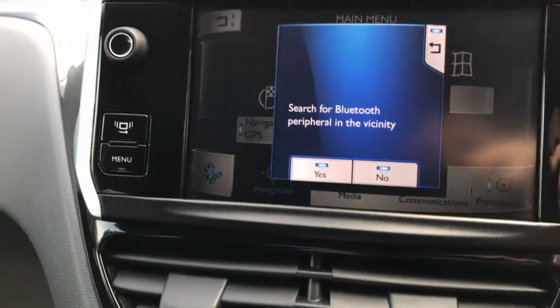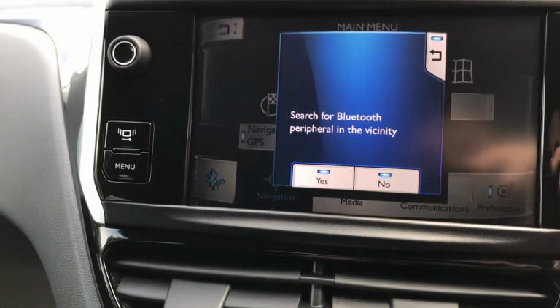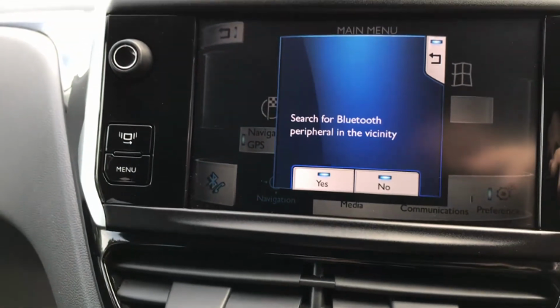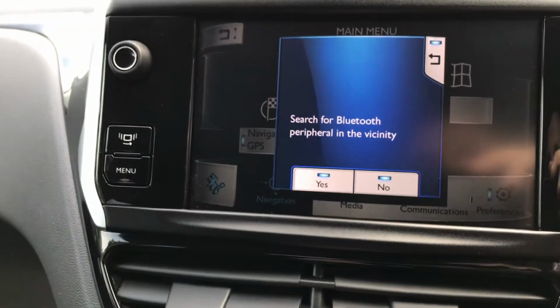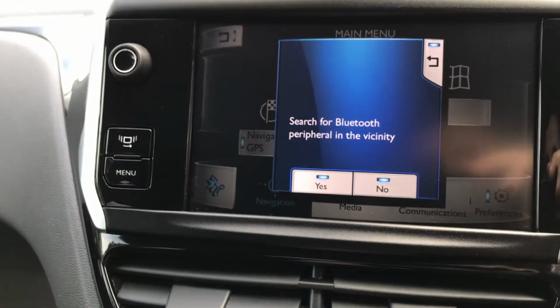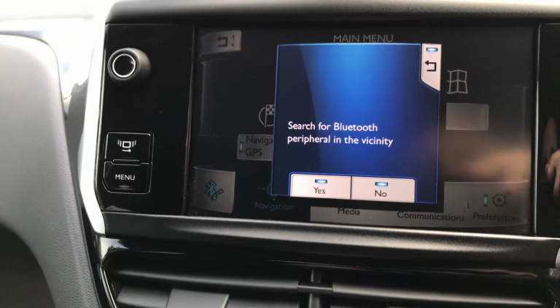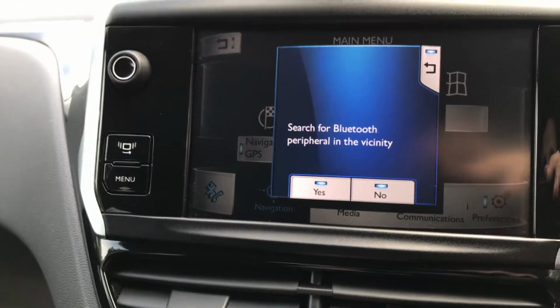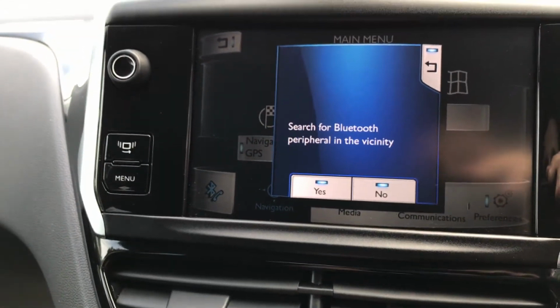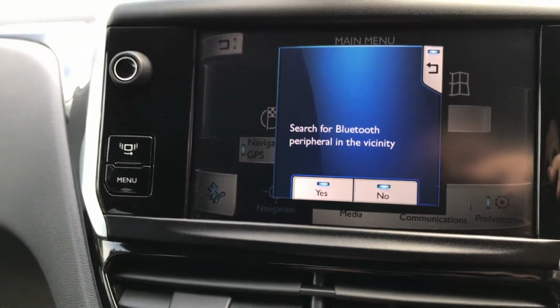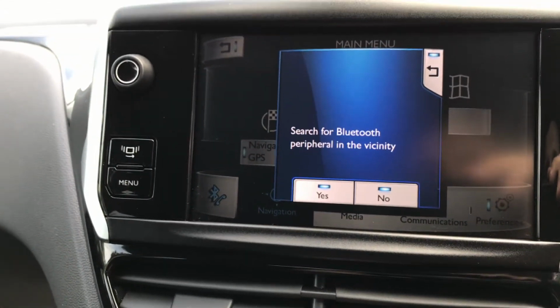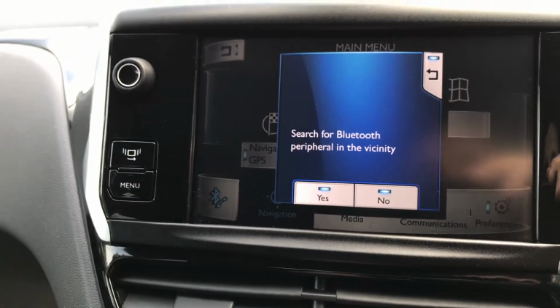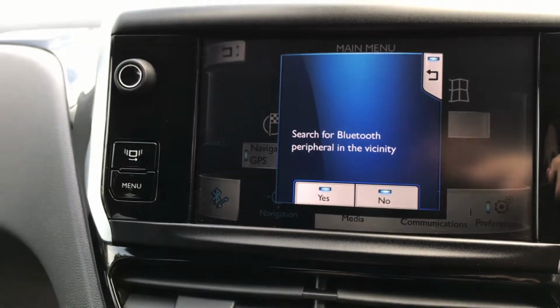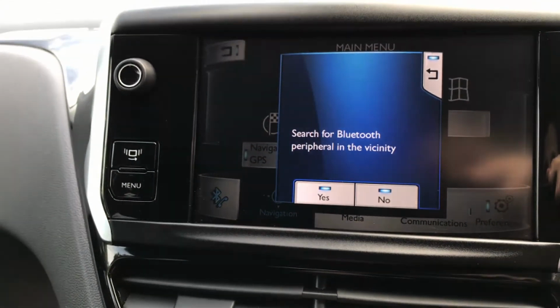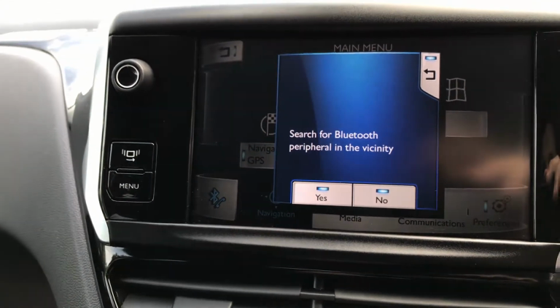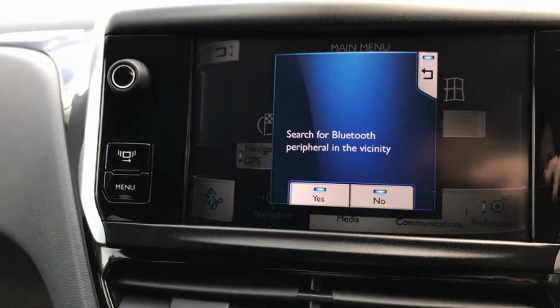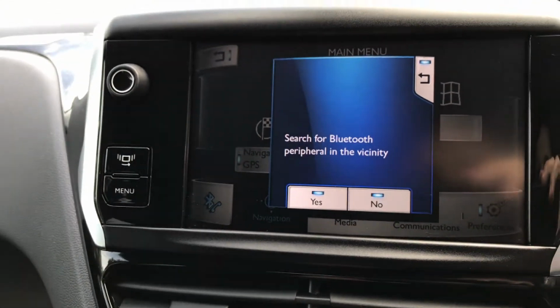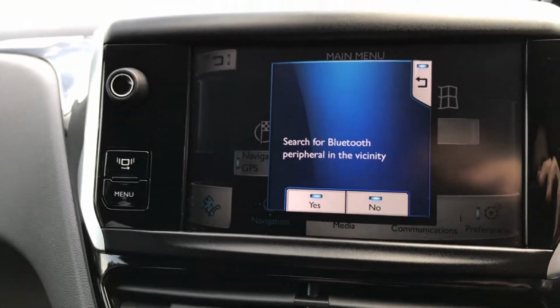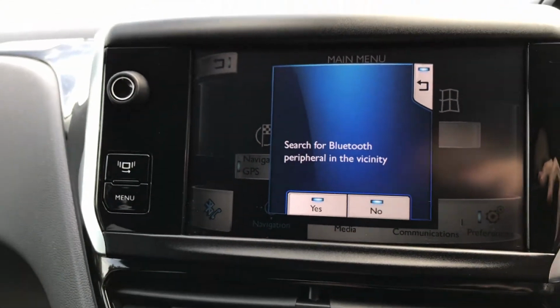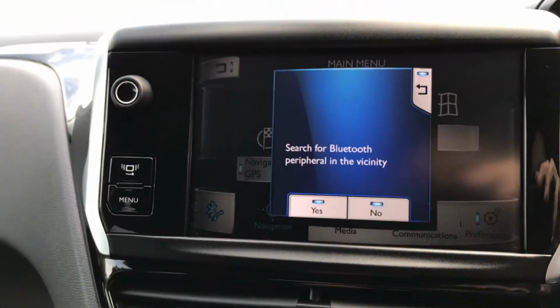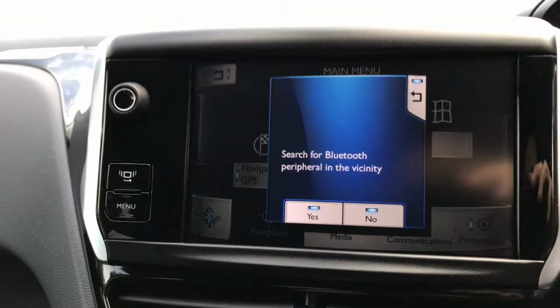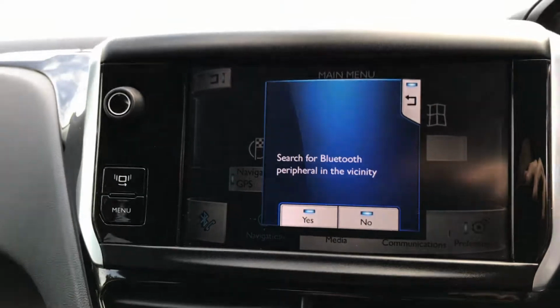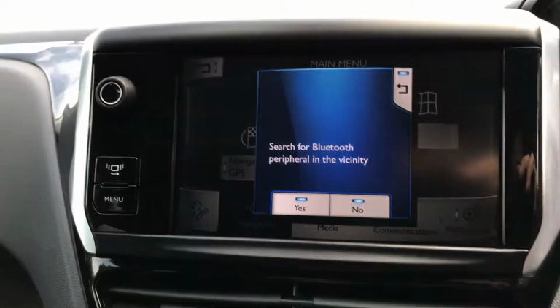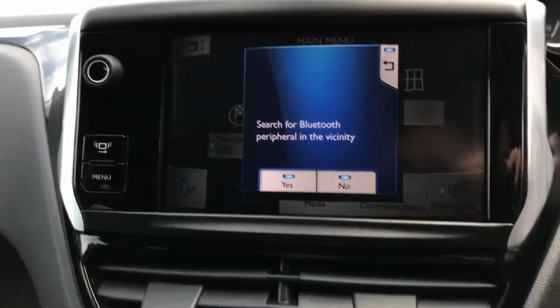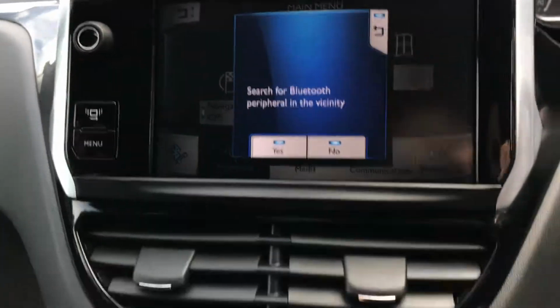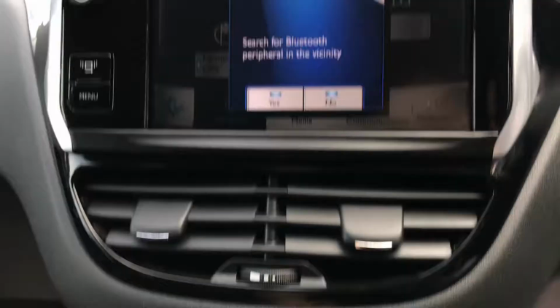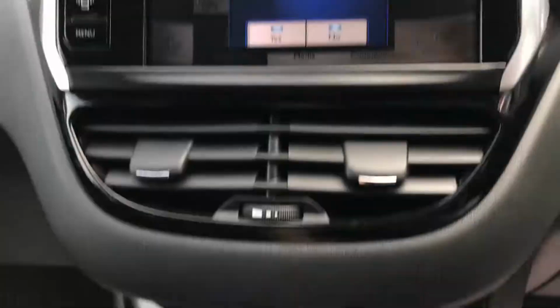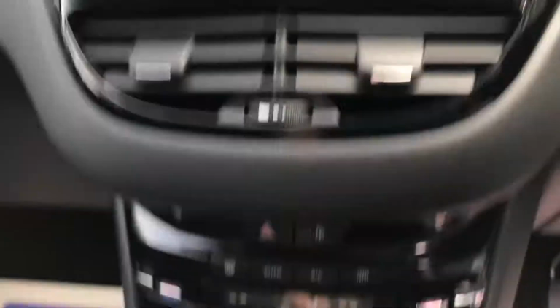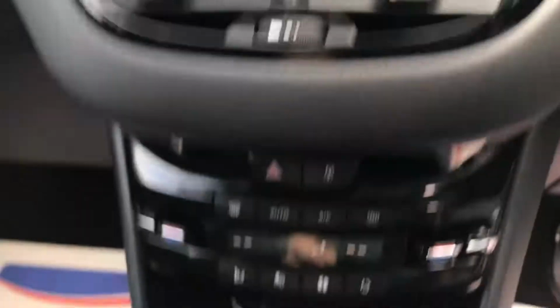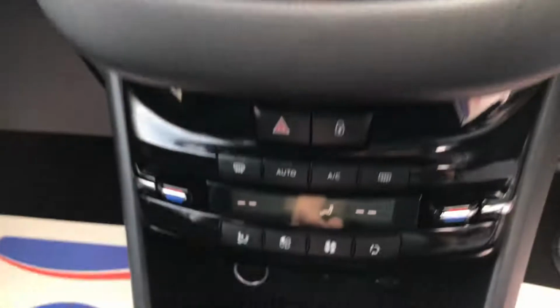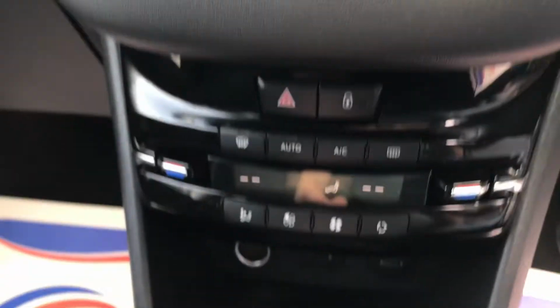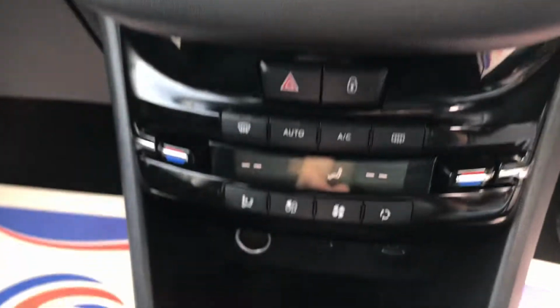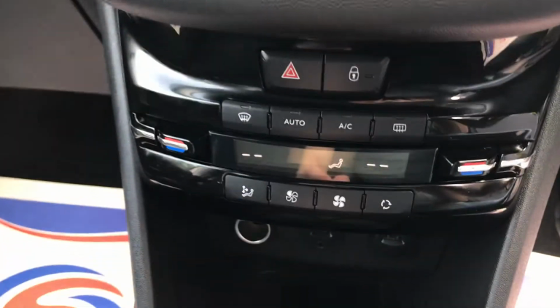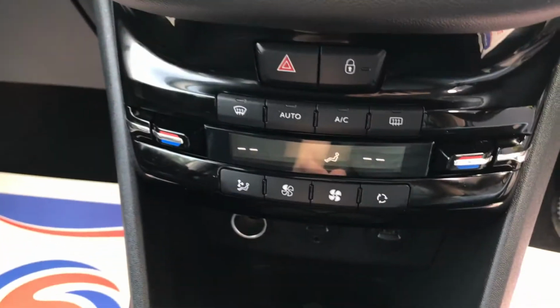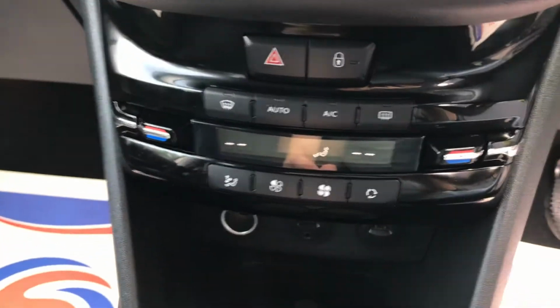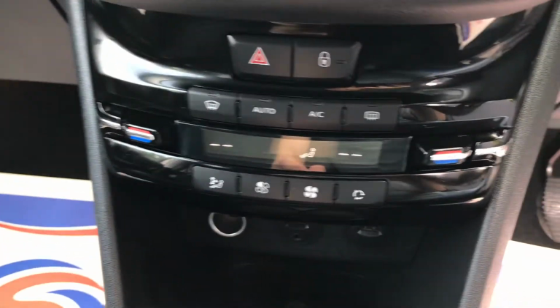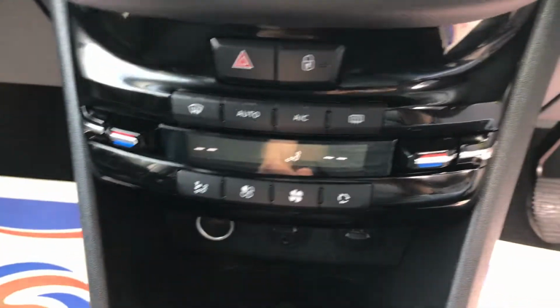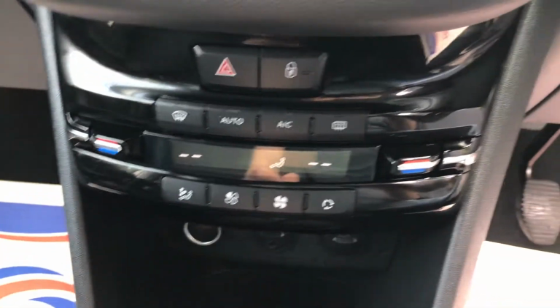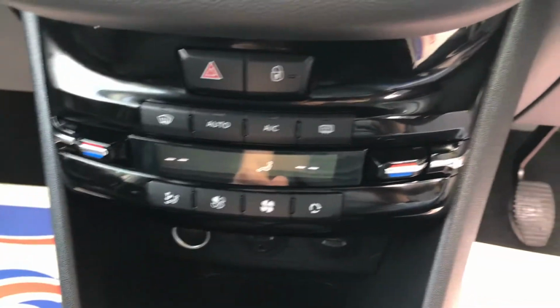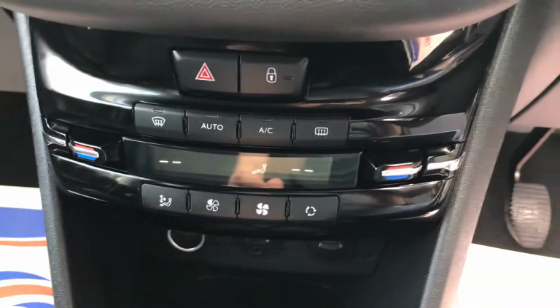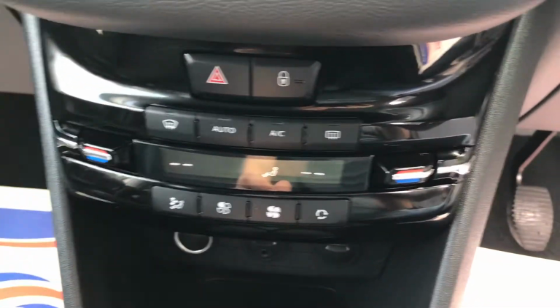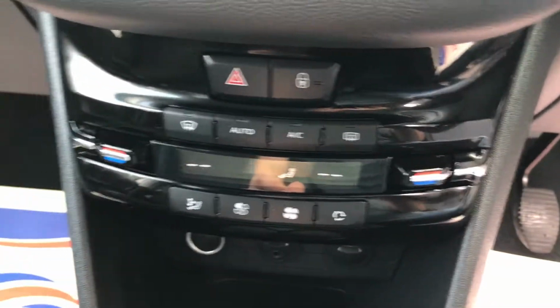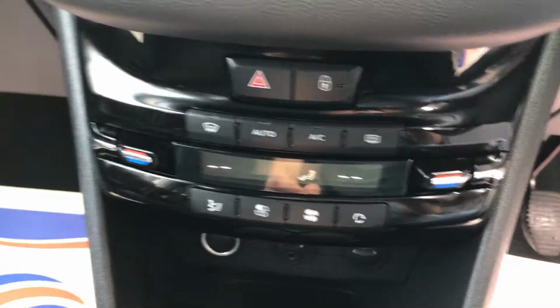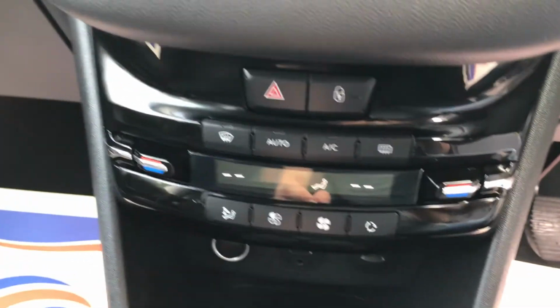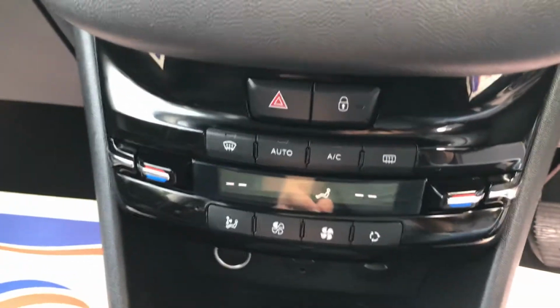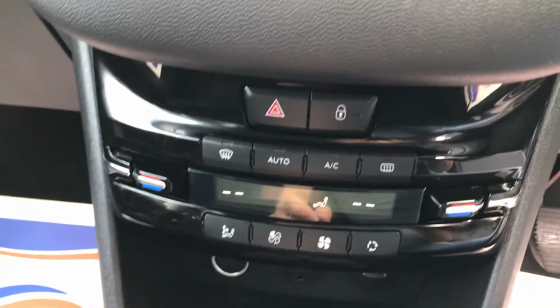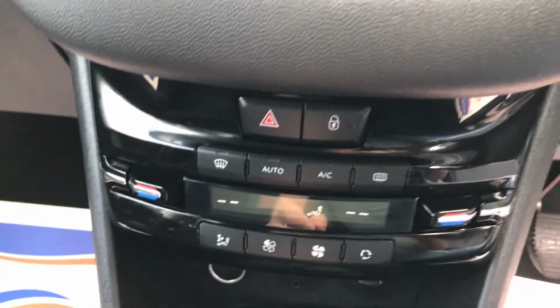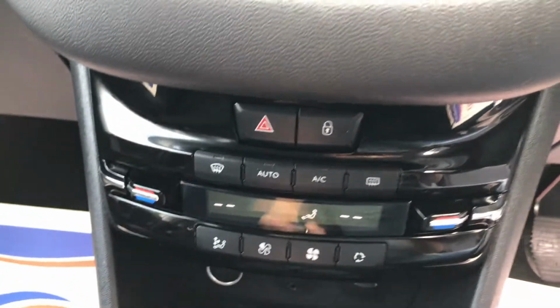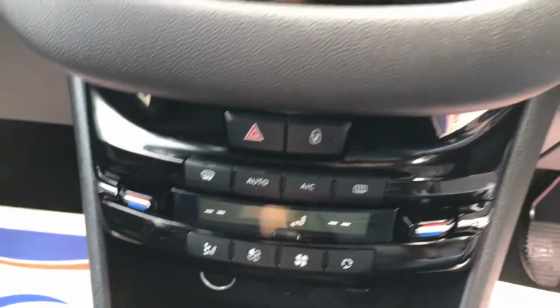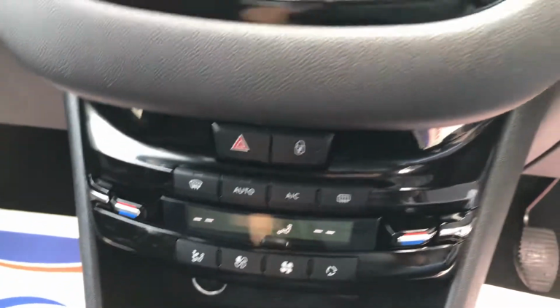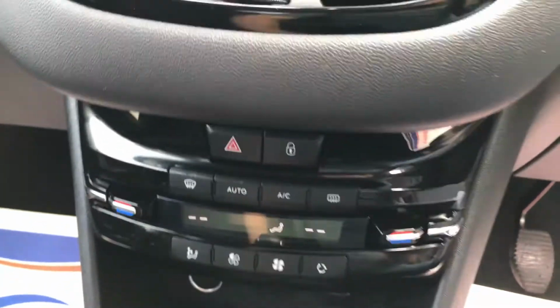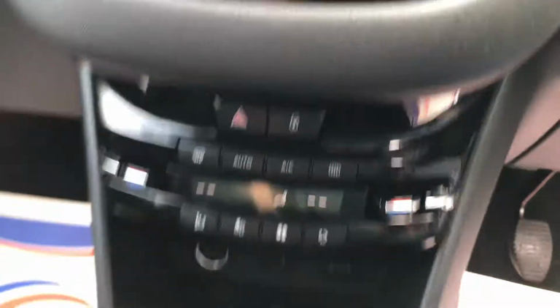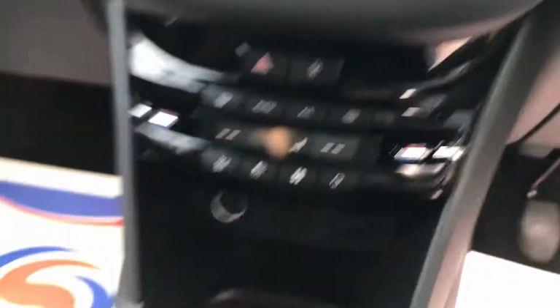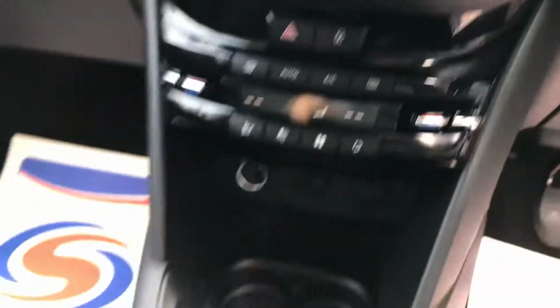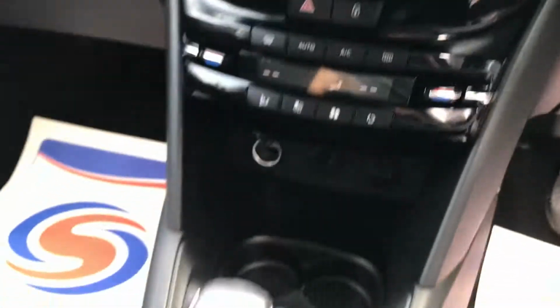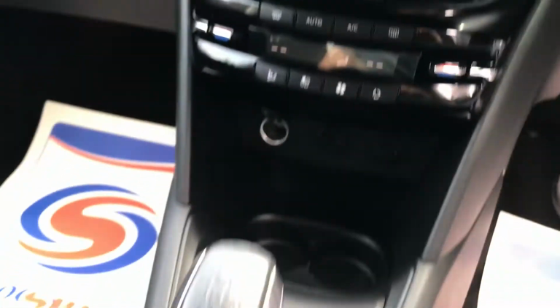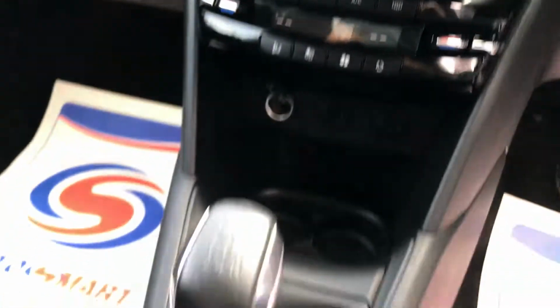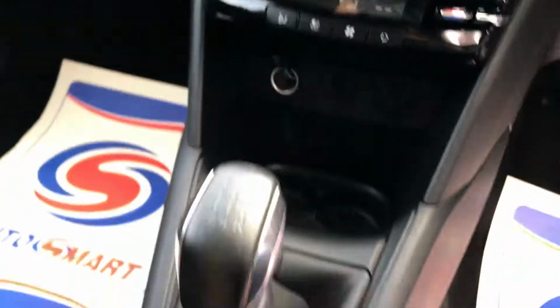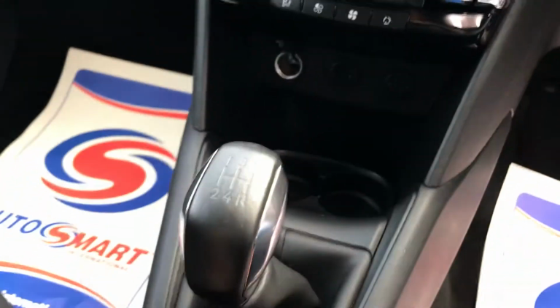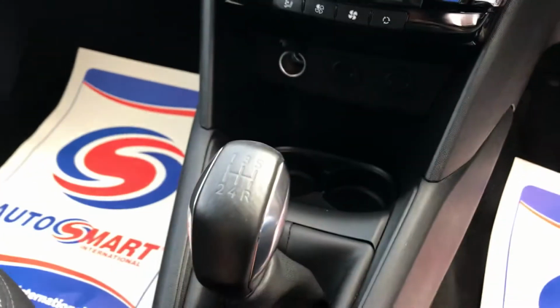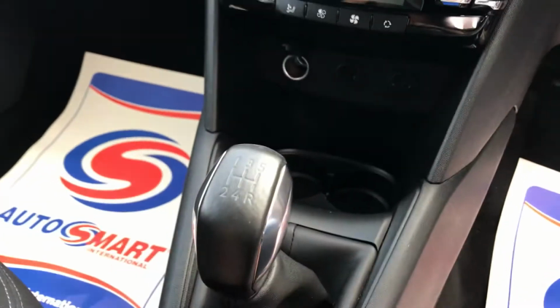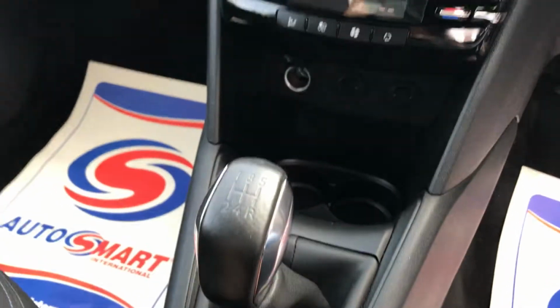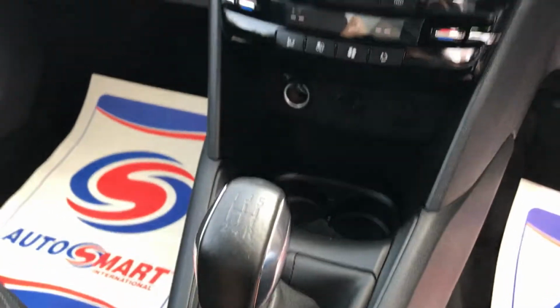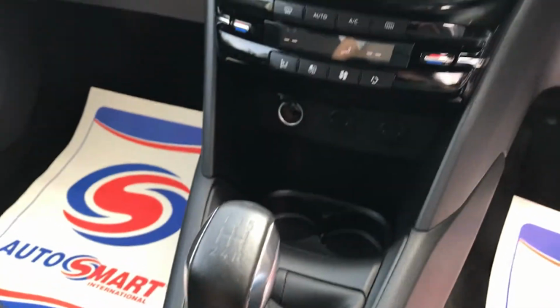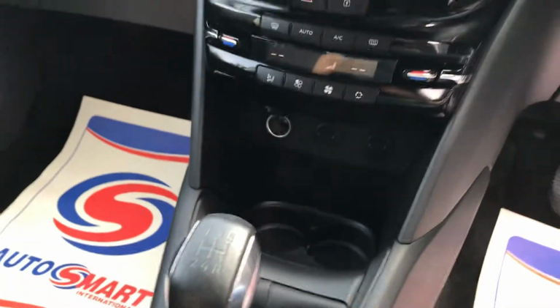You've also got Bluetooth hands-free. You've got the dual zone climate control with the aircon, and a five speed manual gearbox.